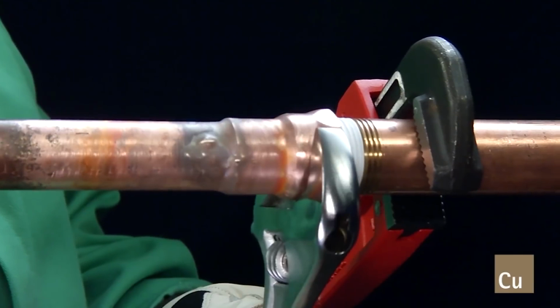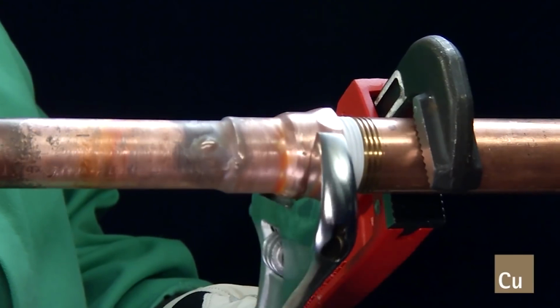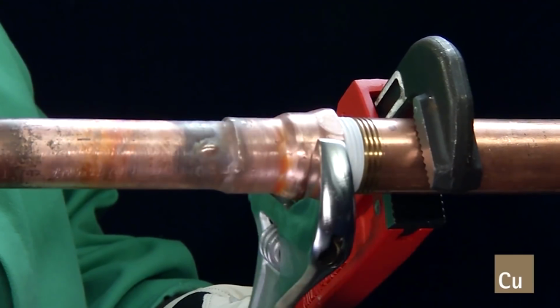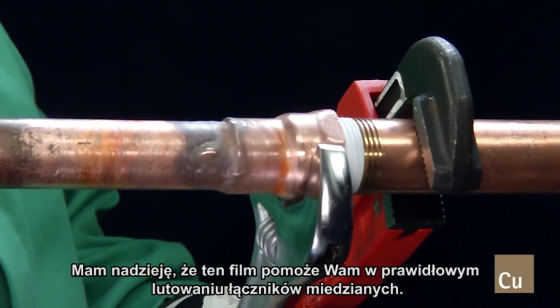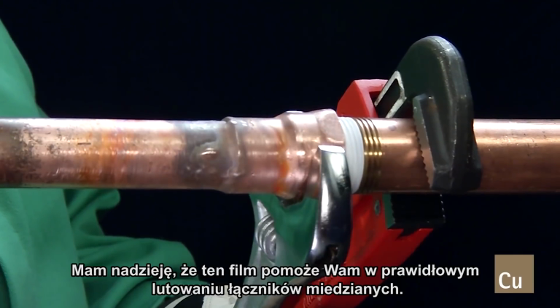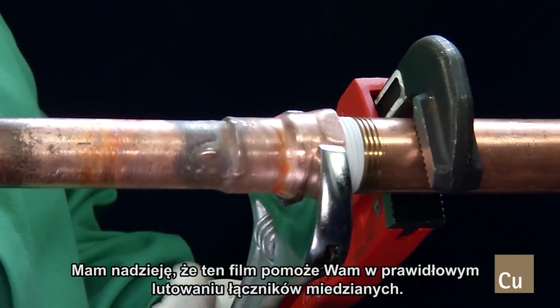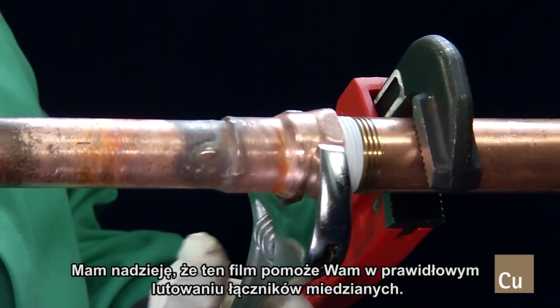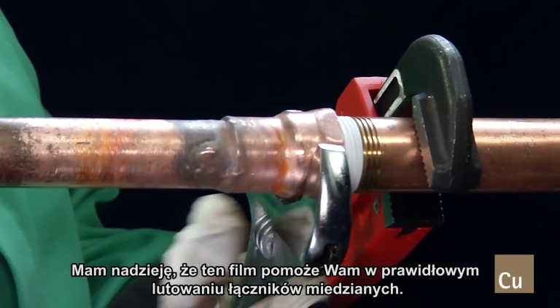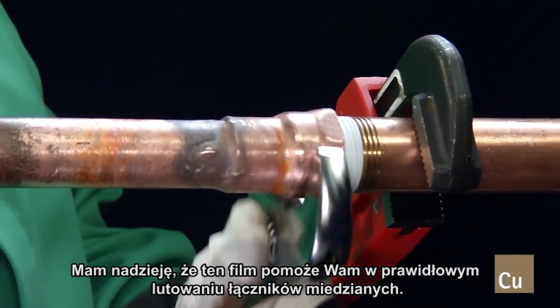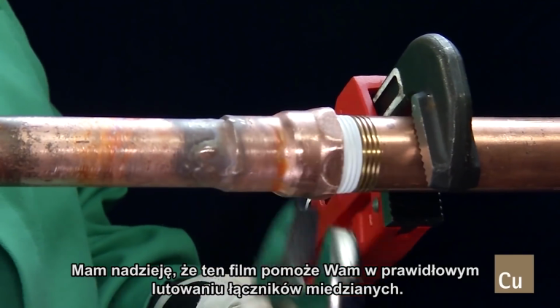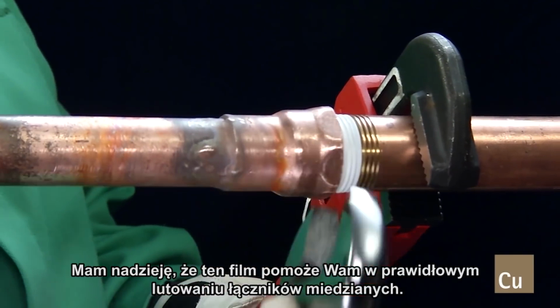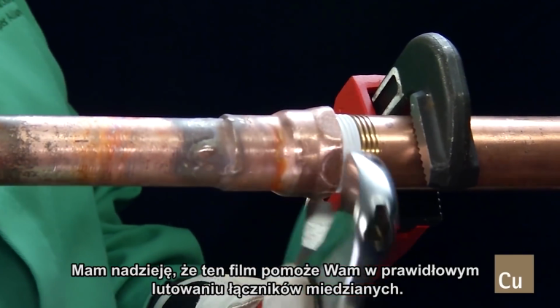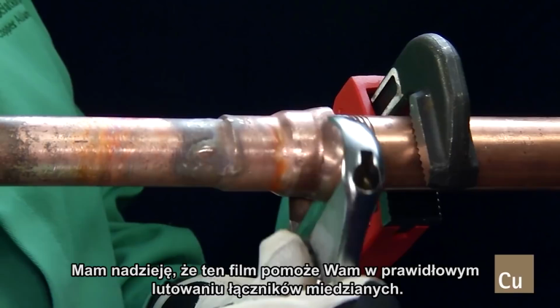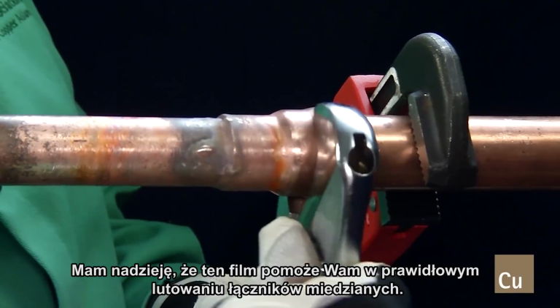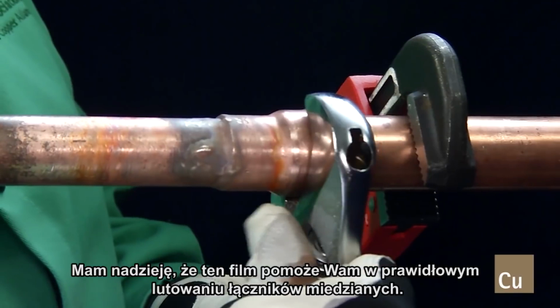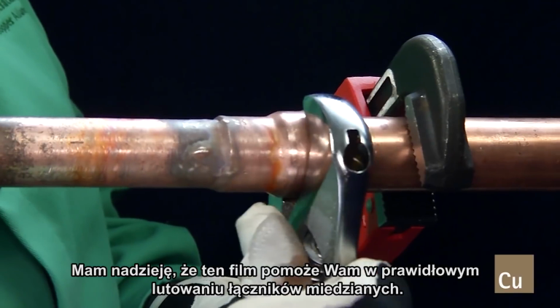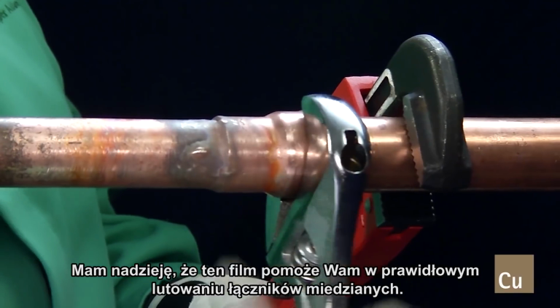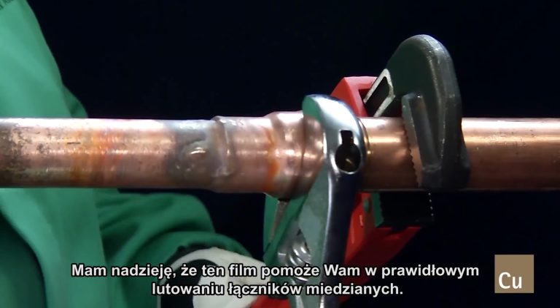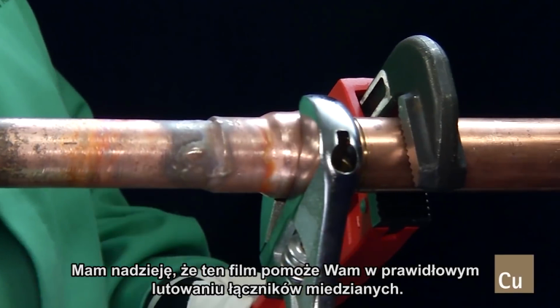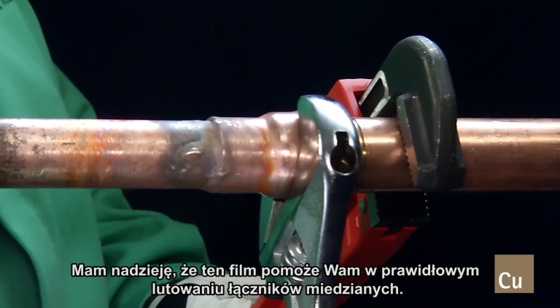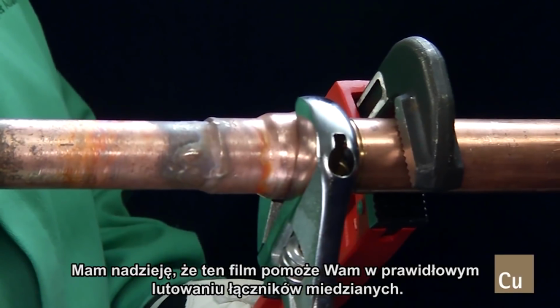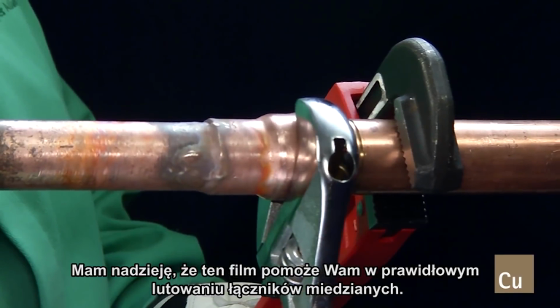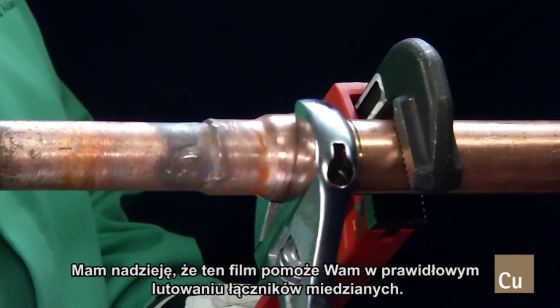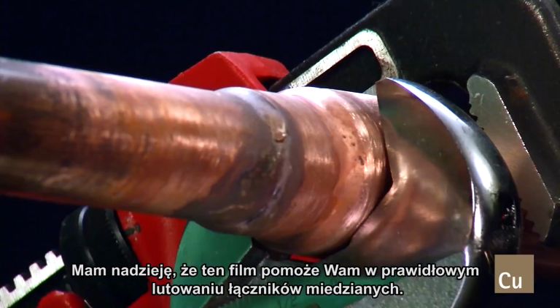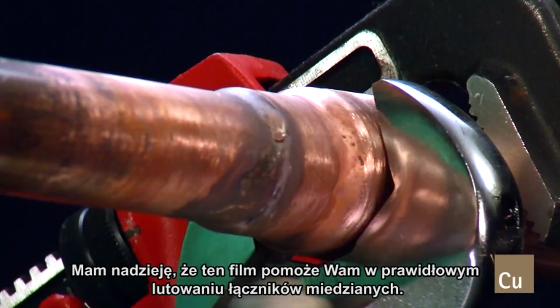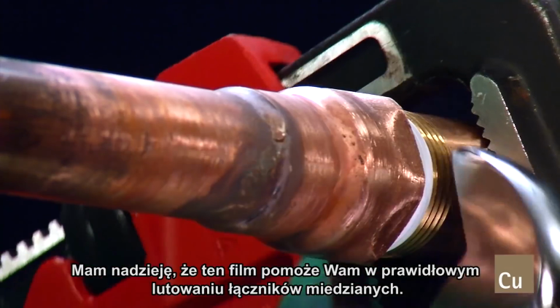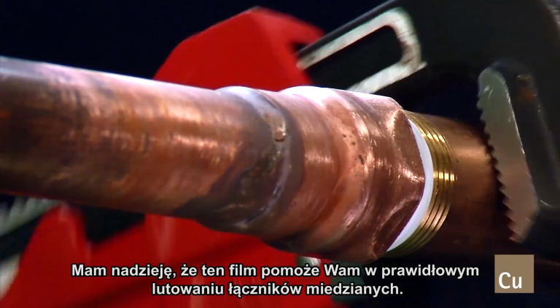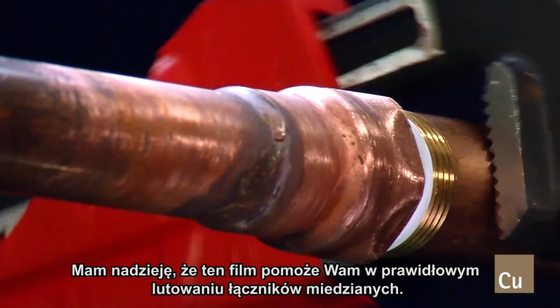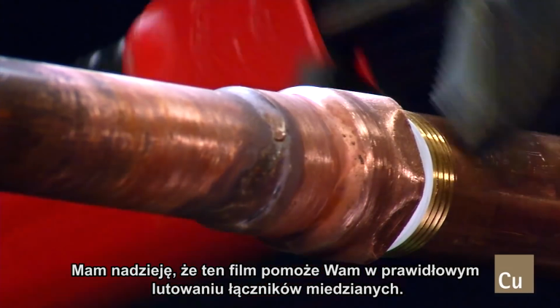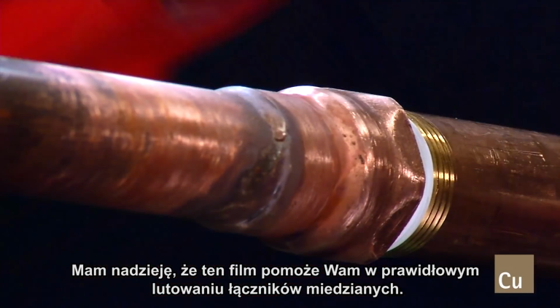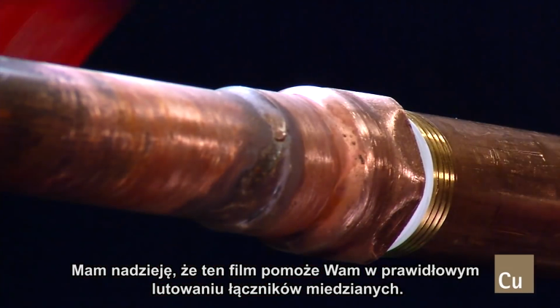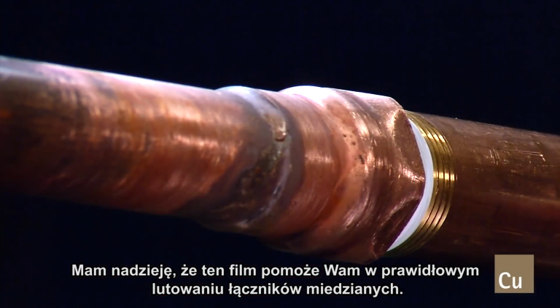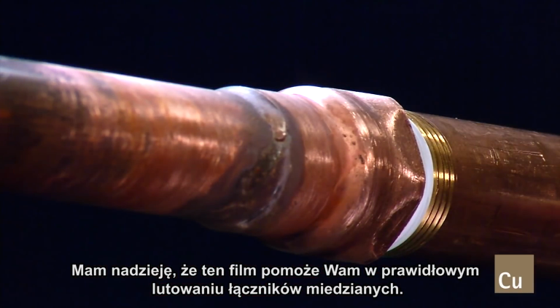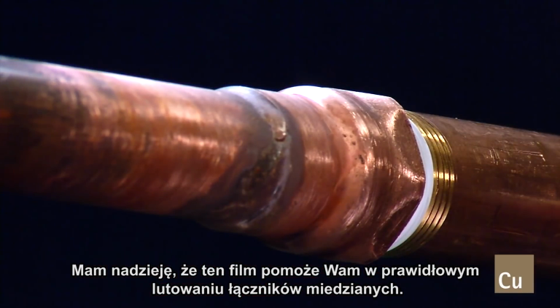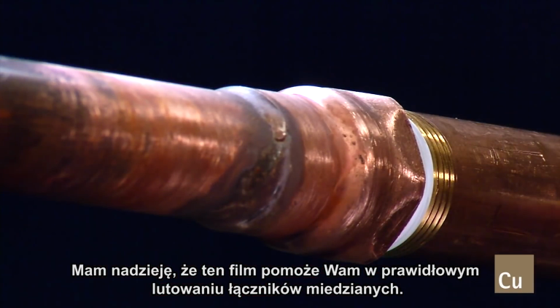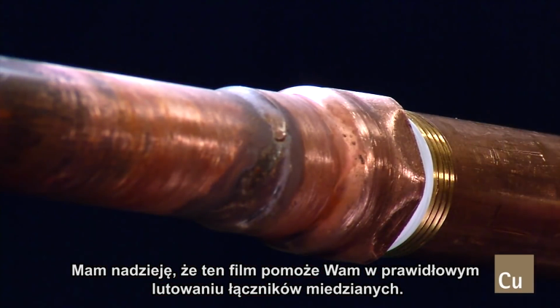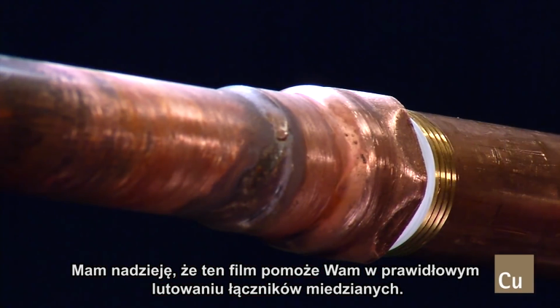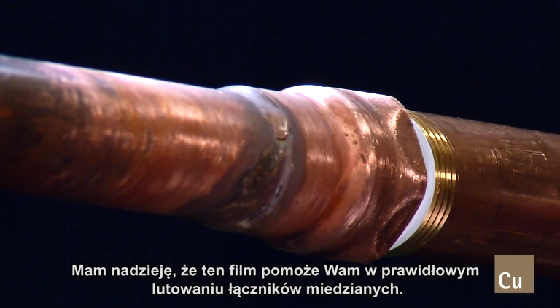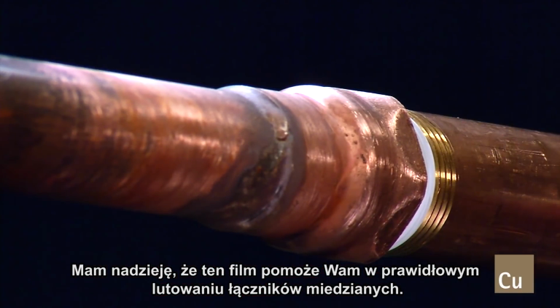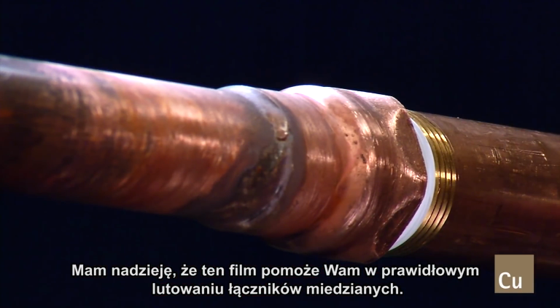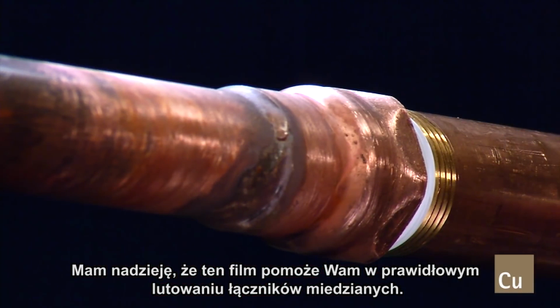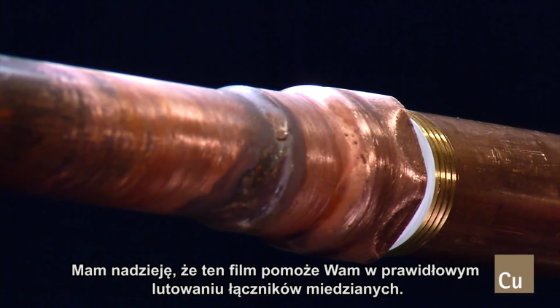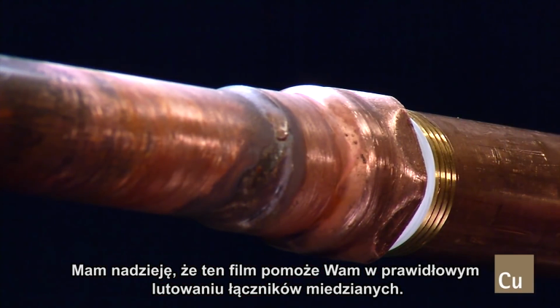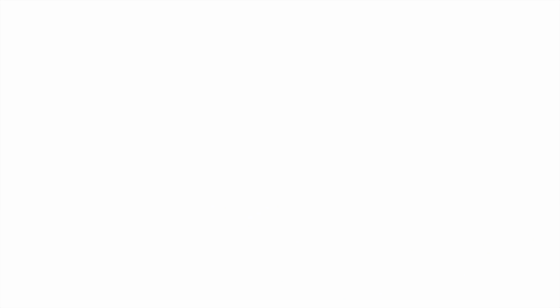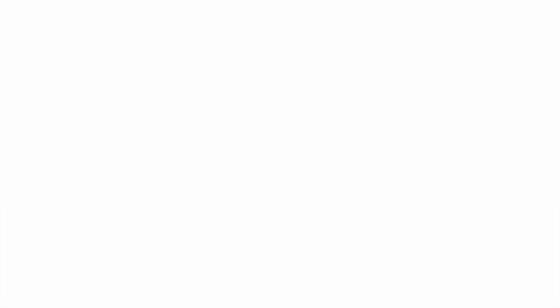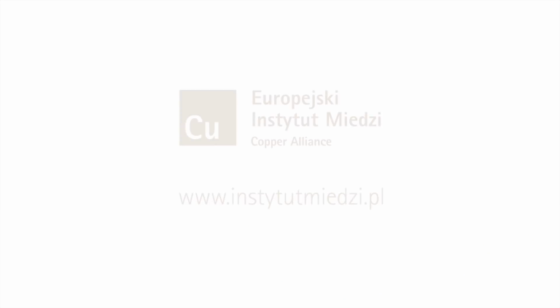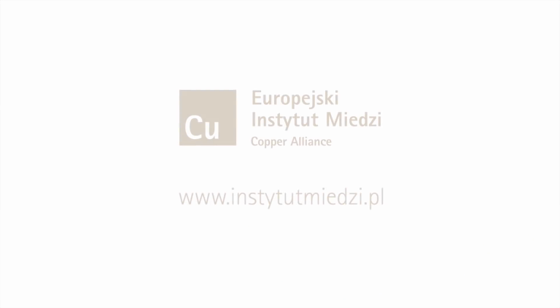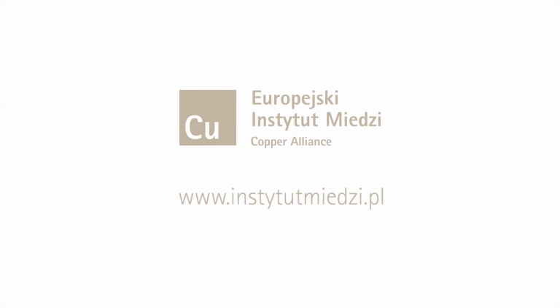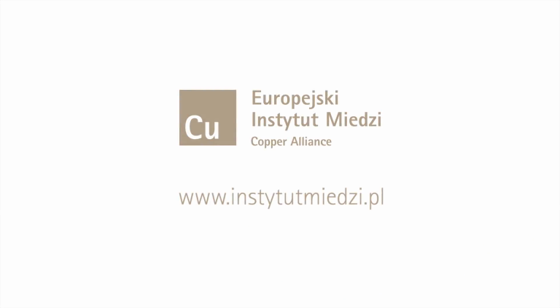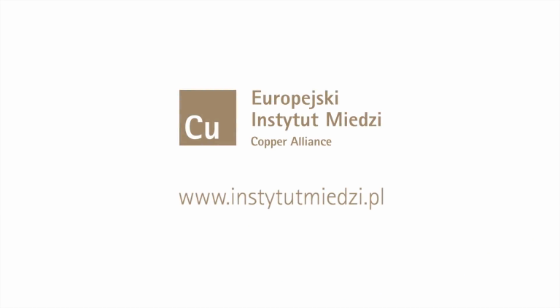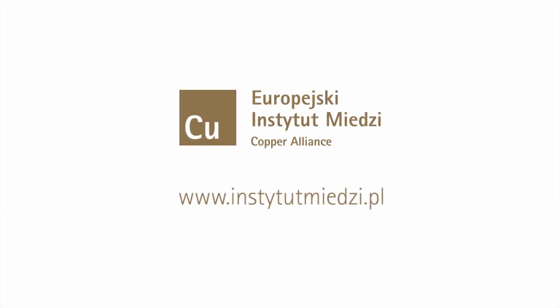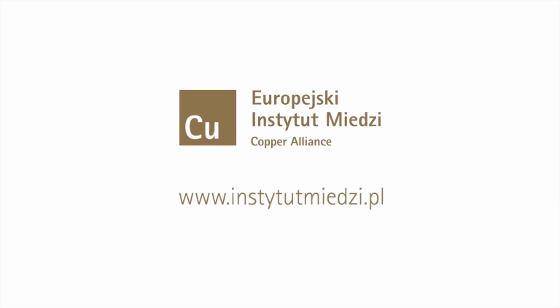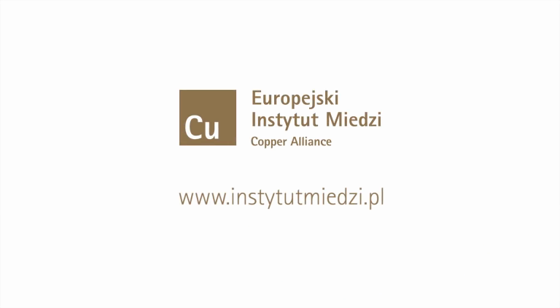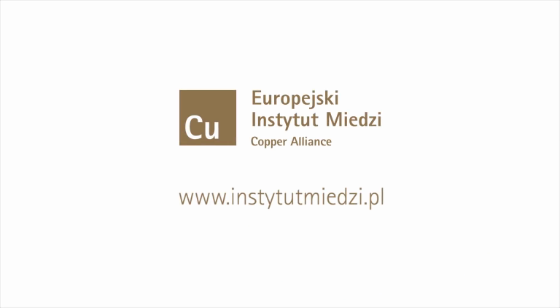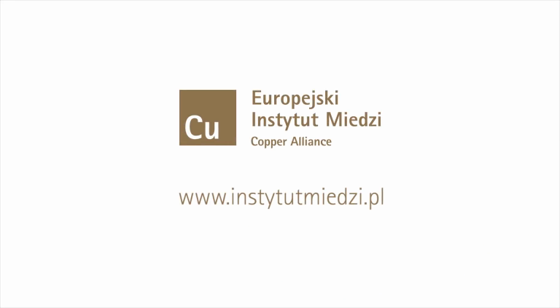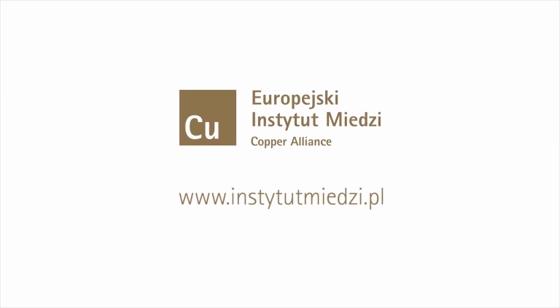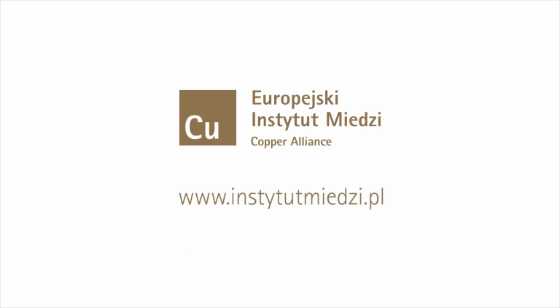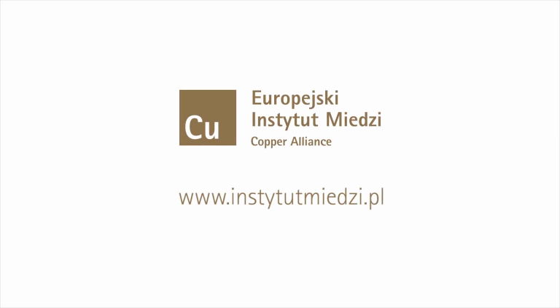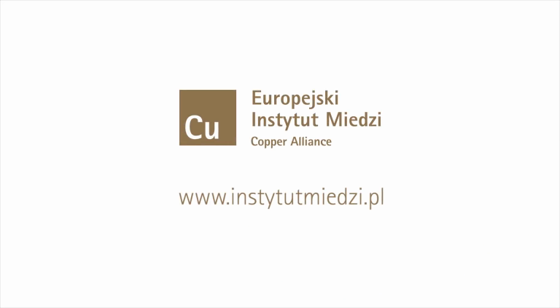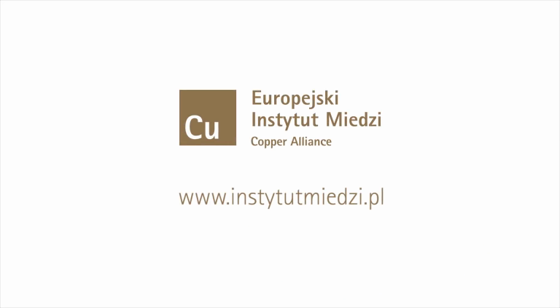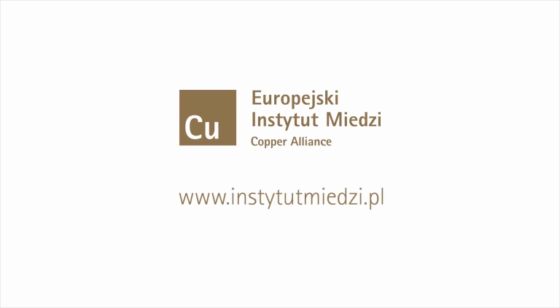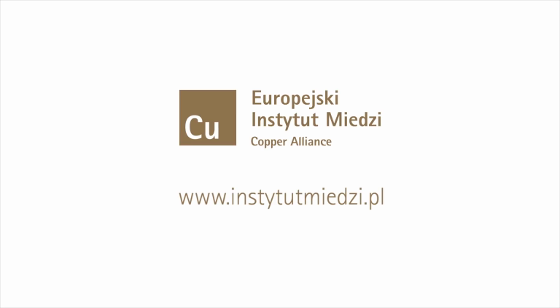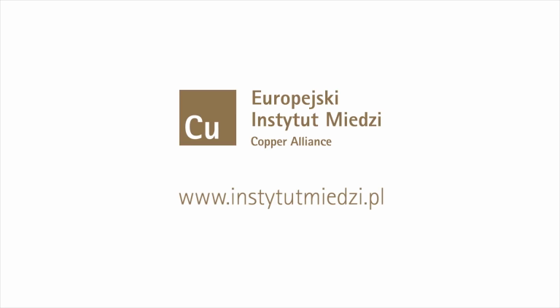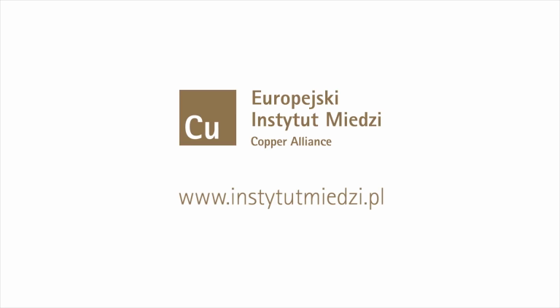We hope this video has been helpful in demonstrating how to properly brace copper adapters. Thank you.